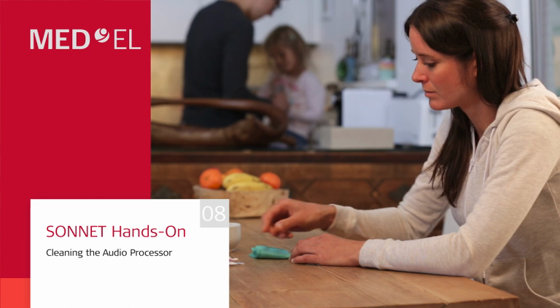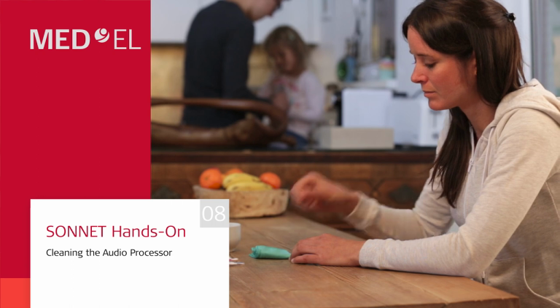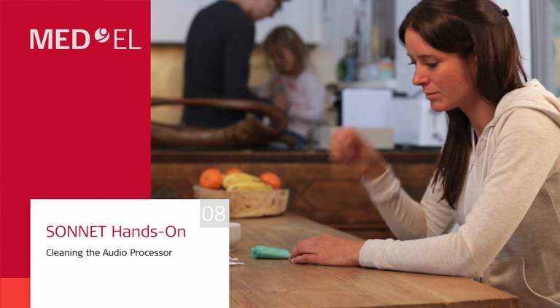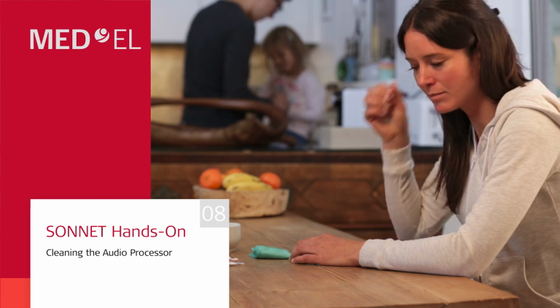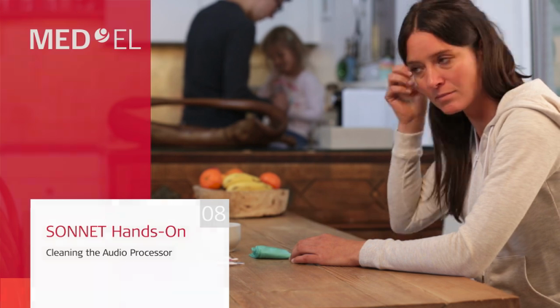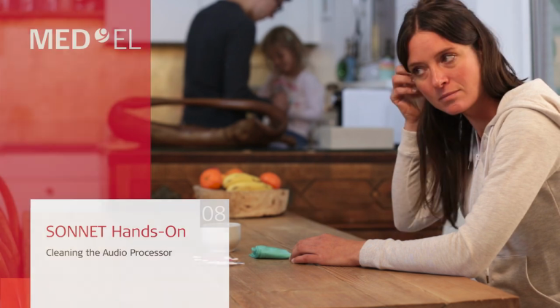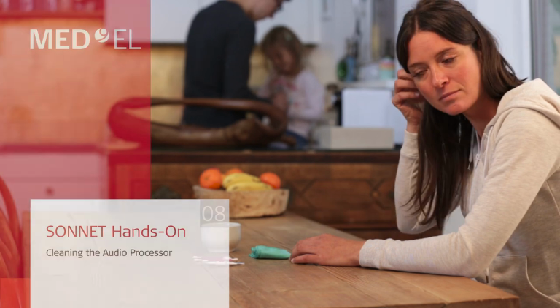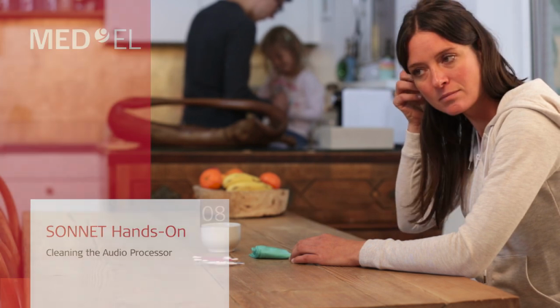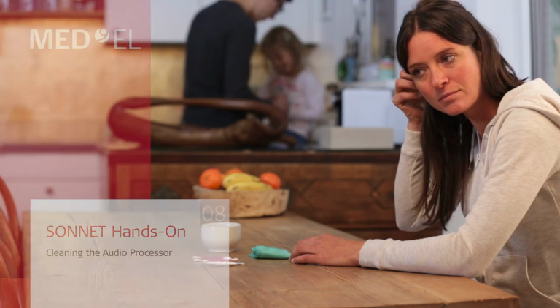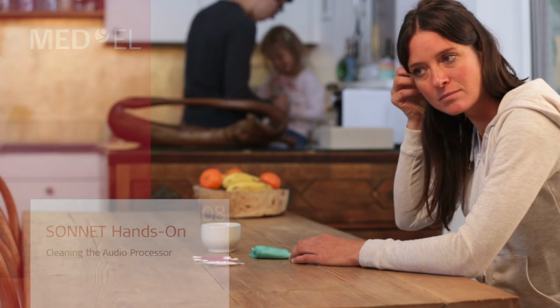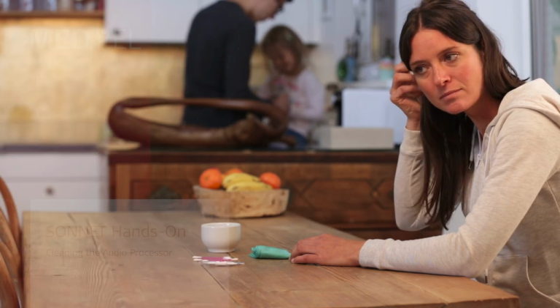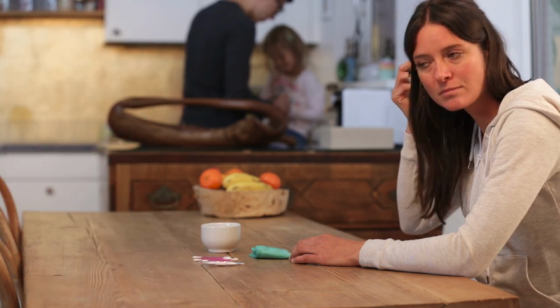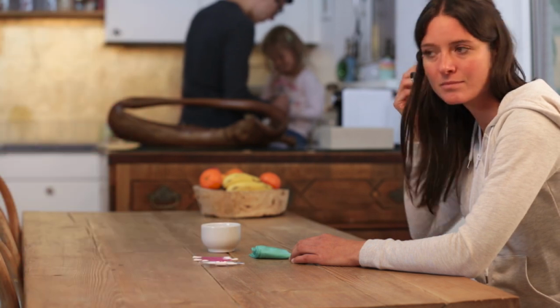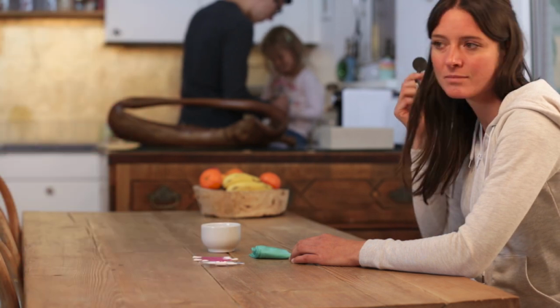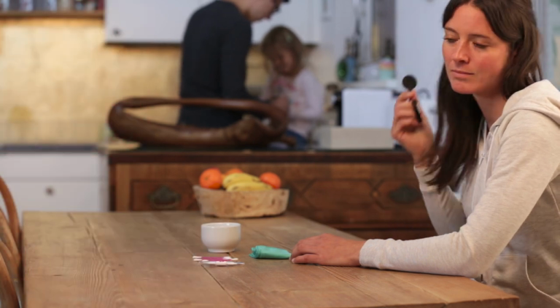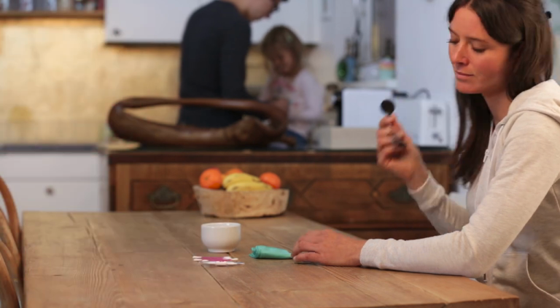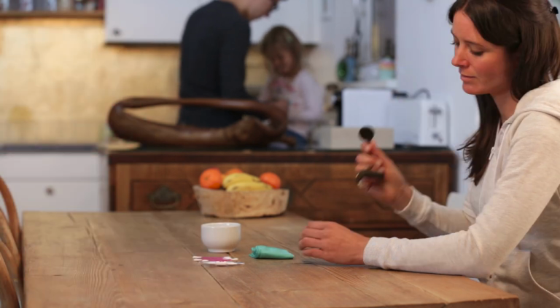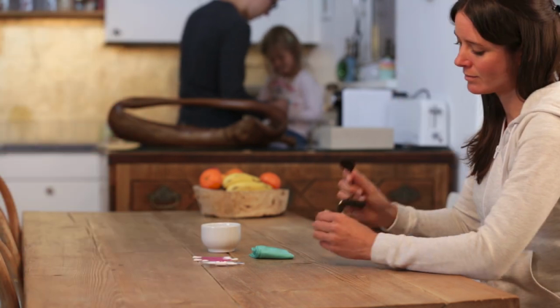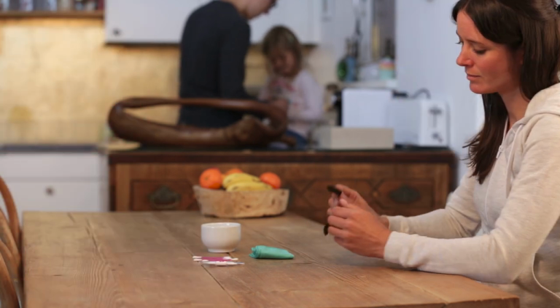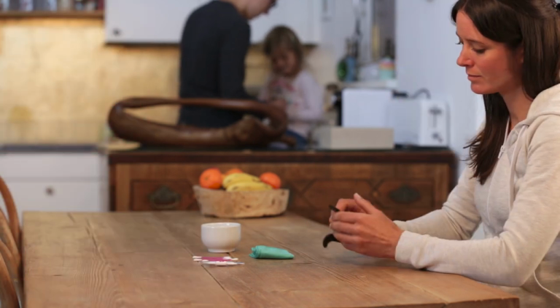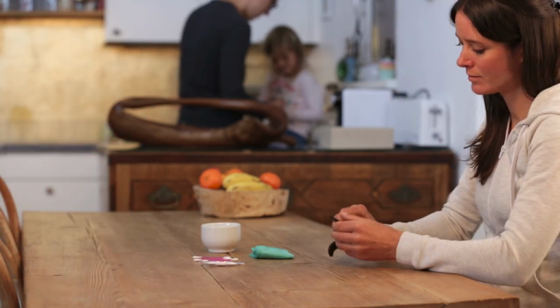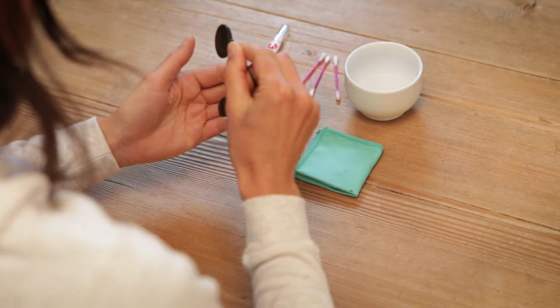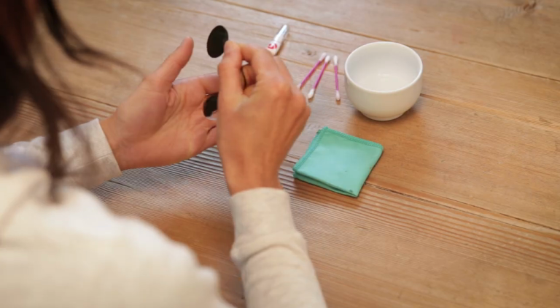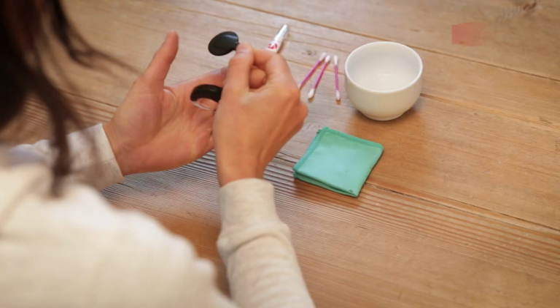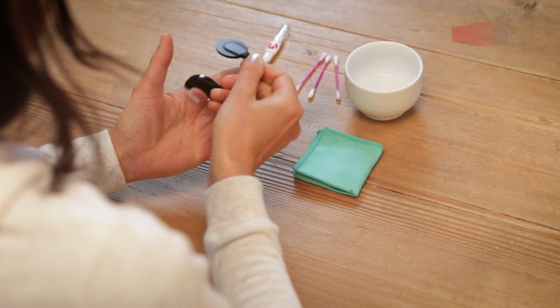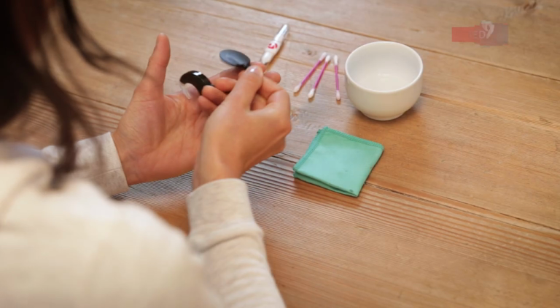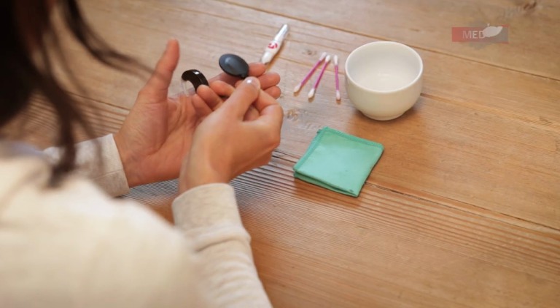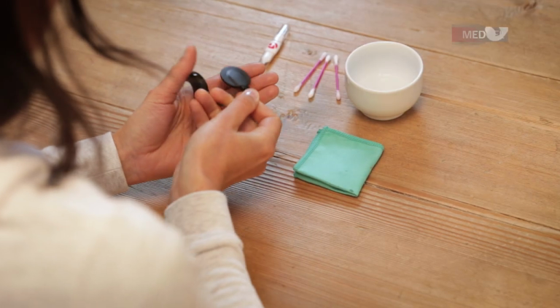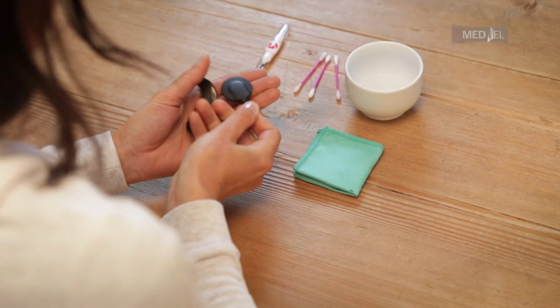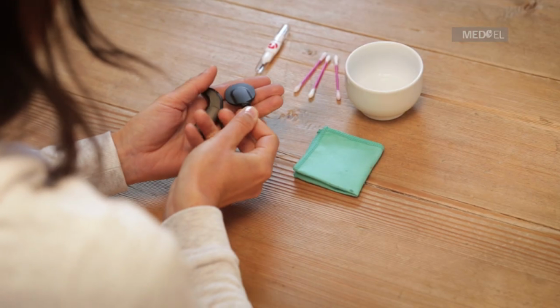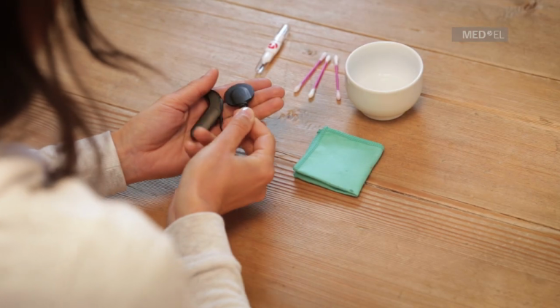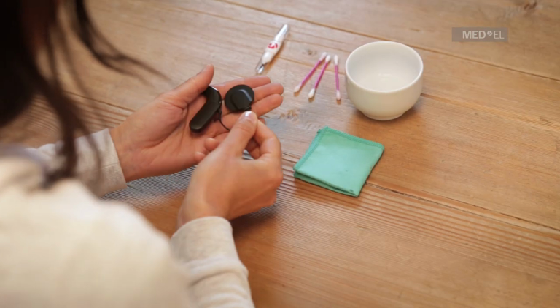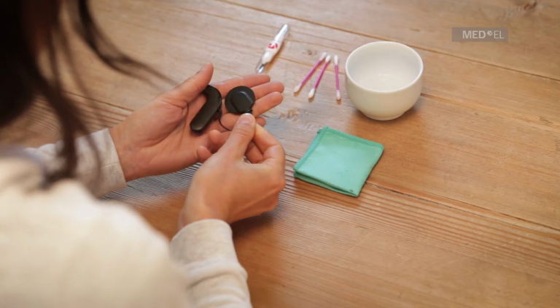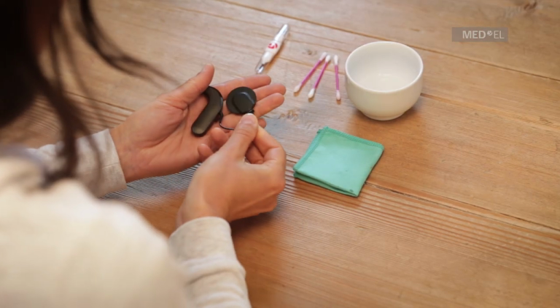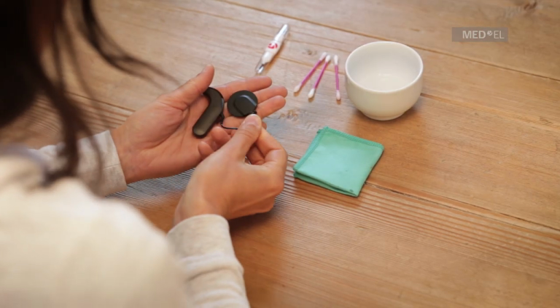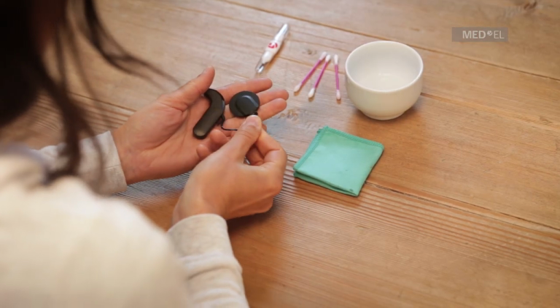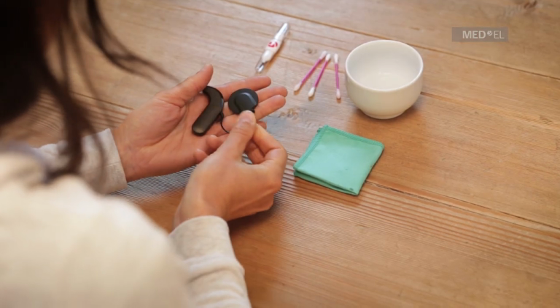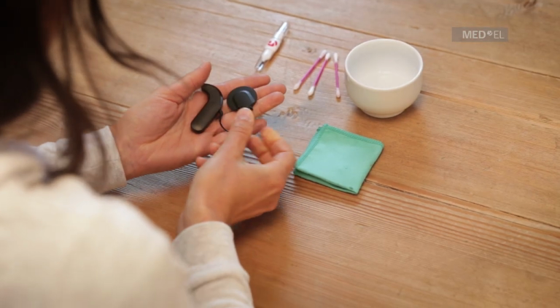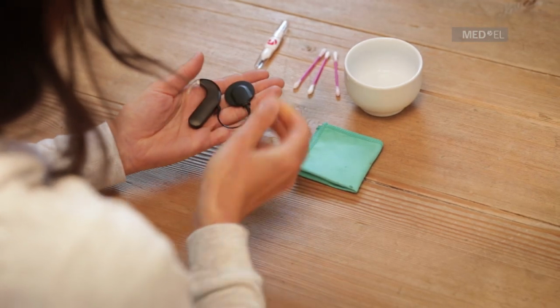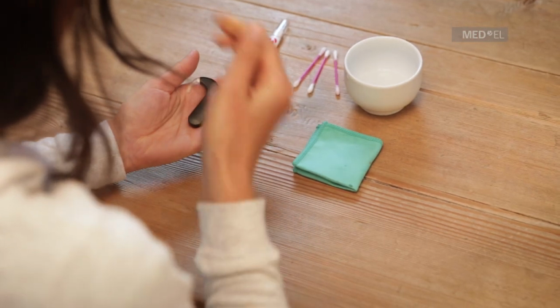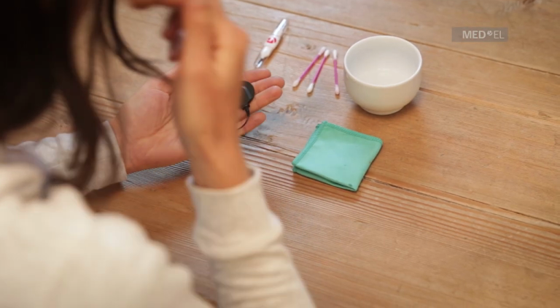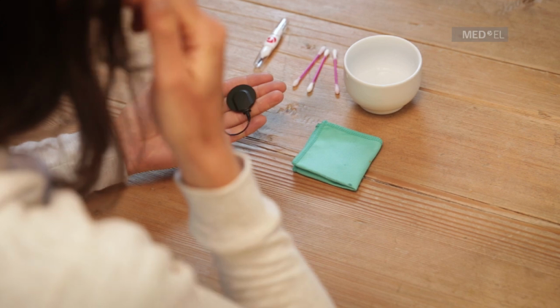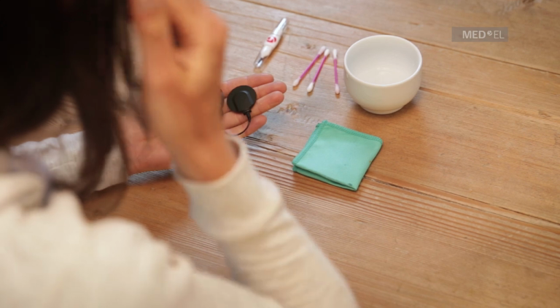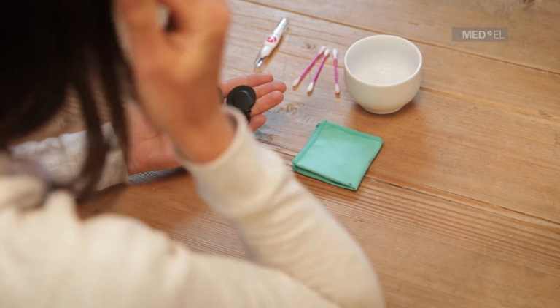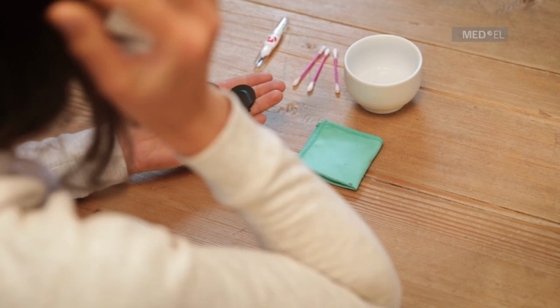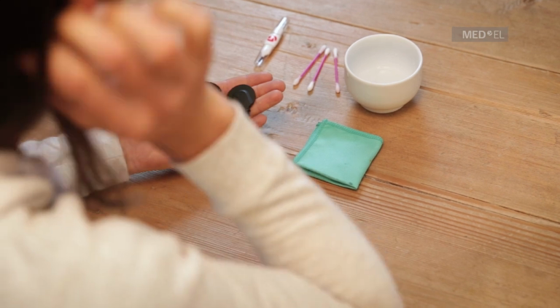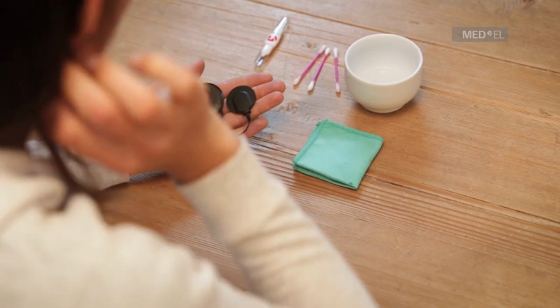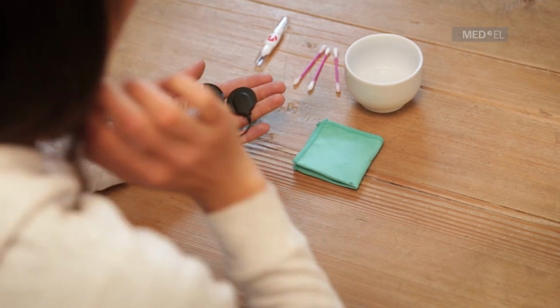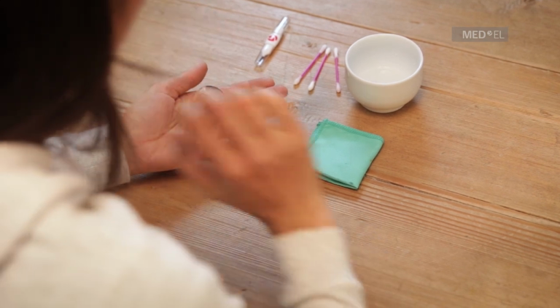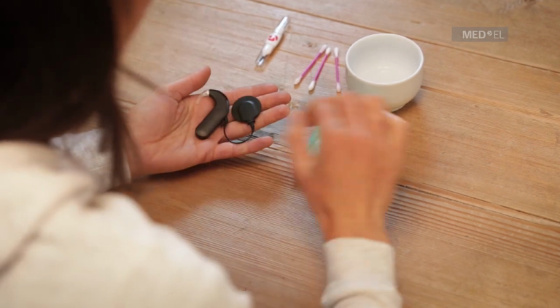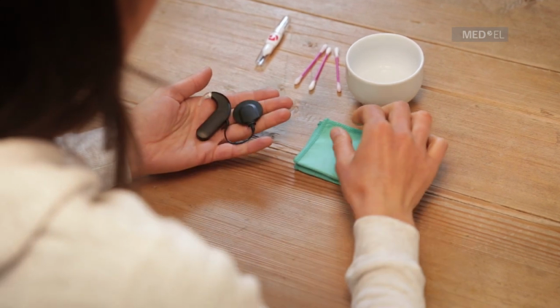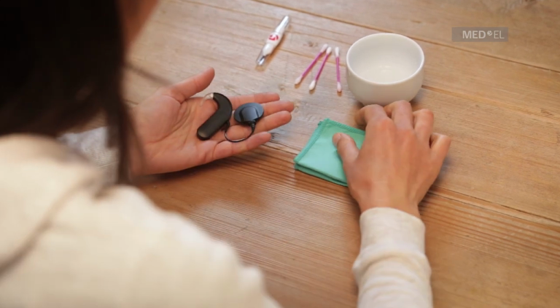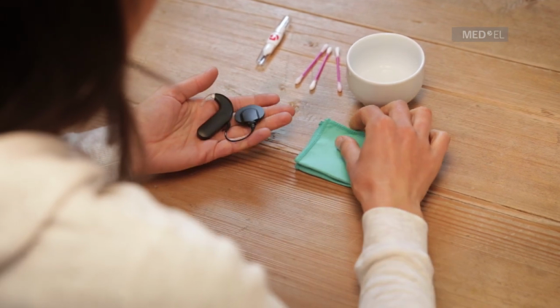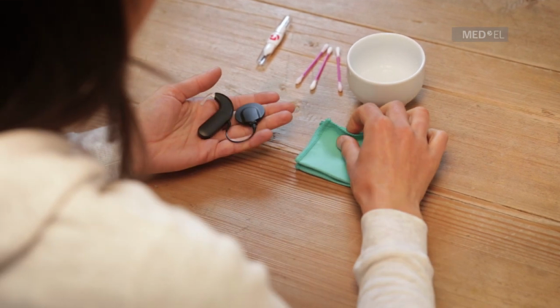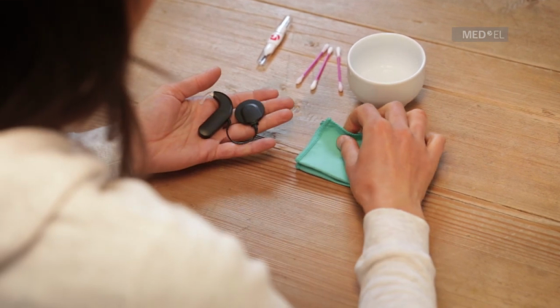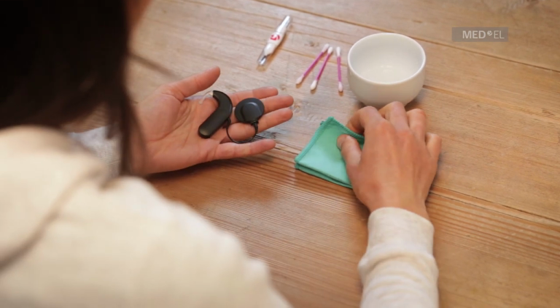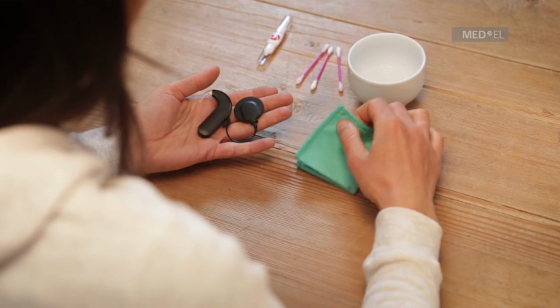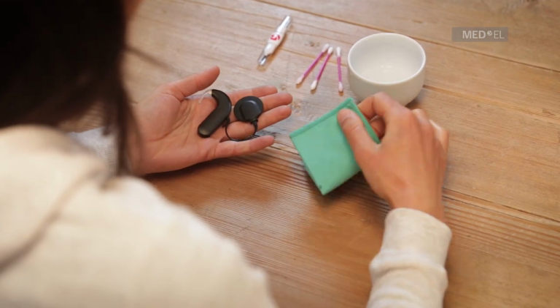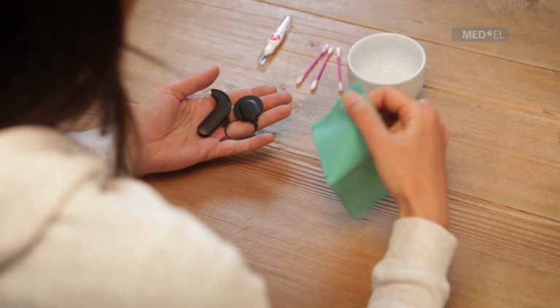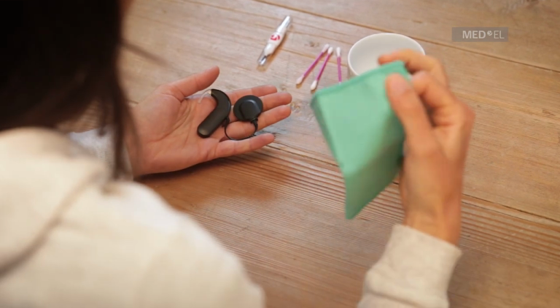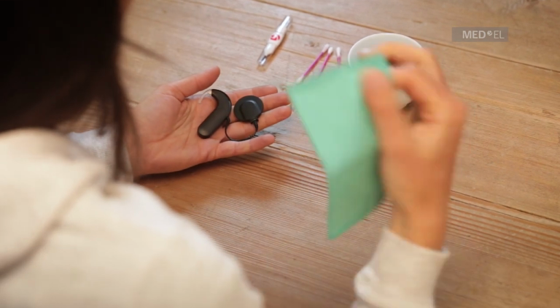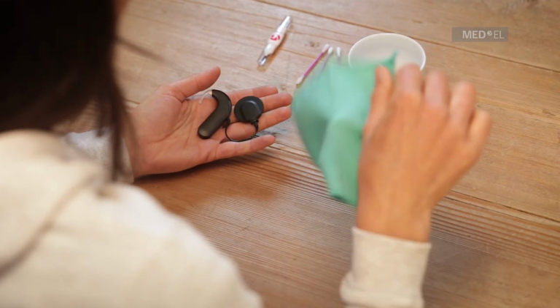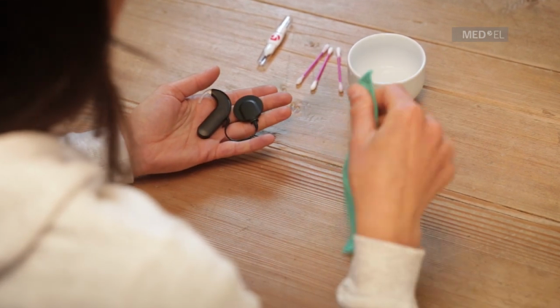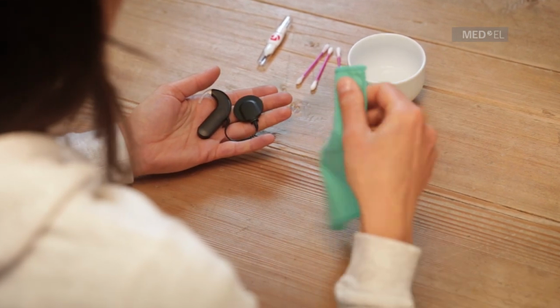By following a few basic and important care instructions, you can help improve the functioning of your Sonnet and extend its life.